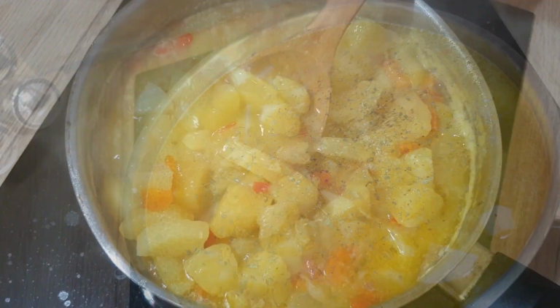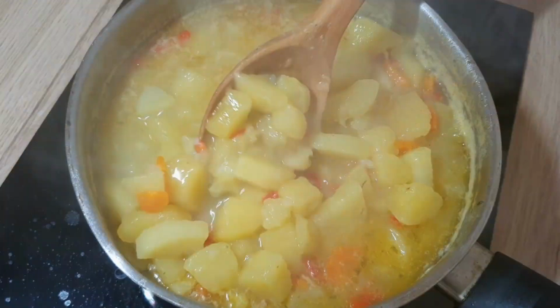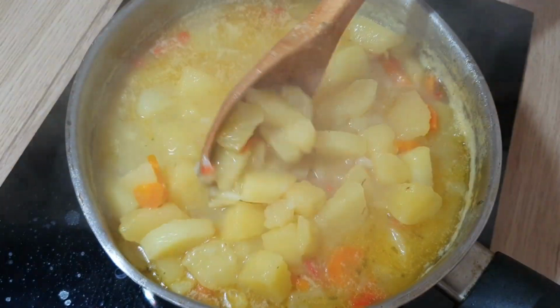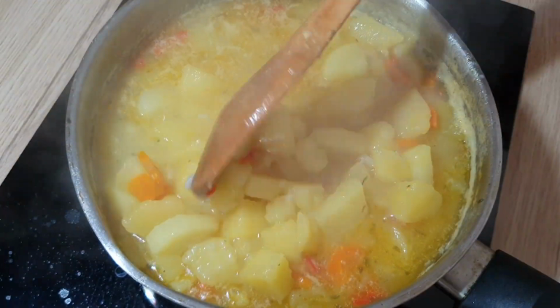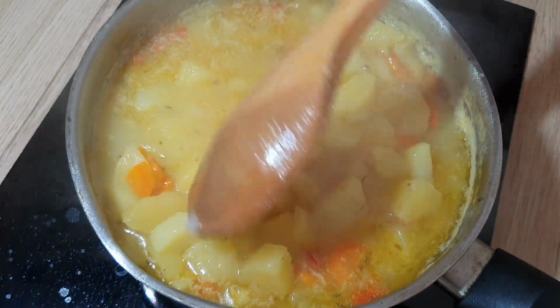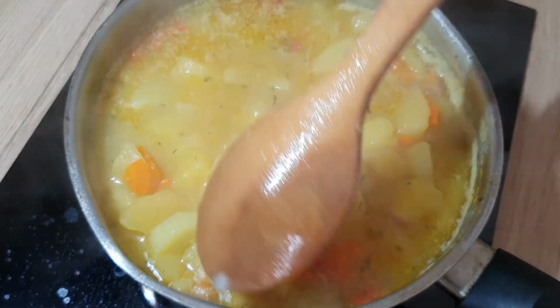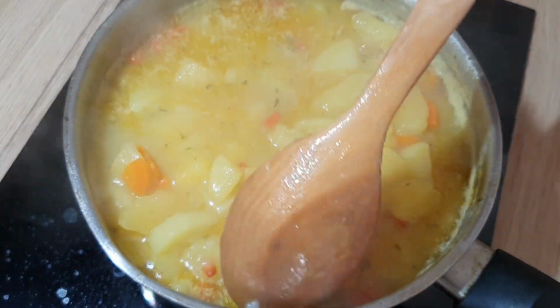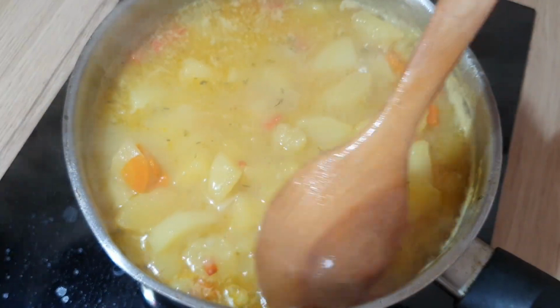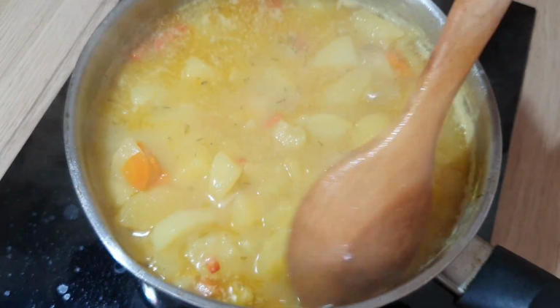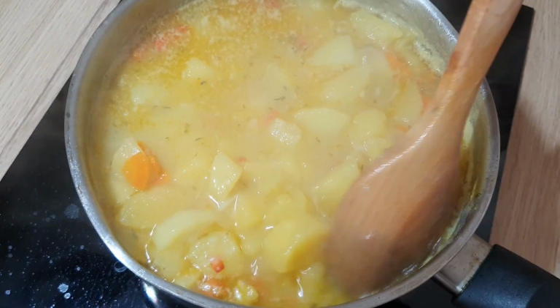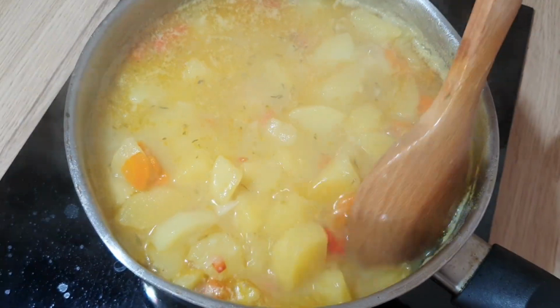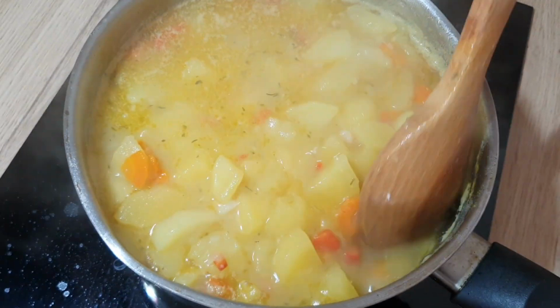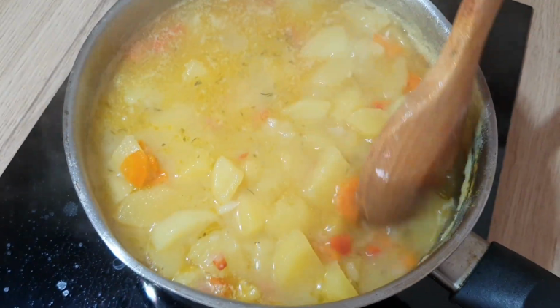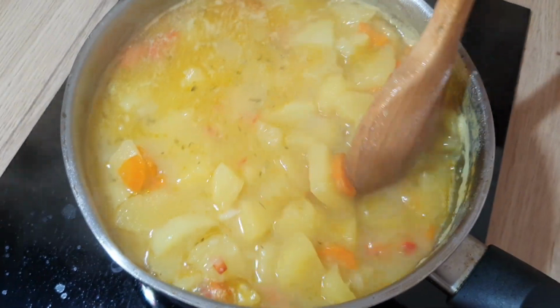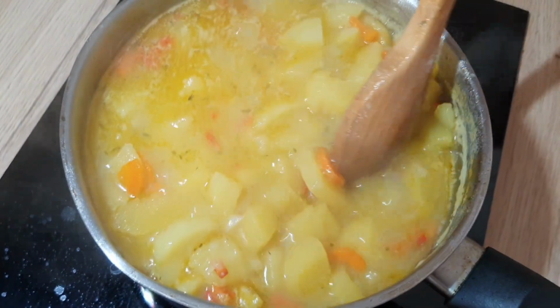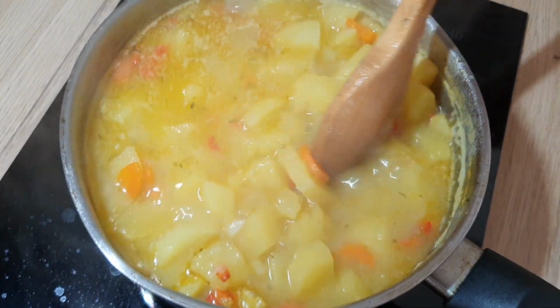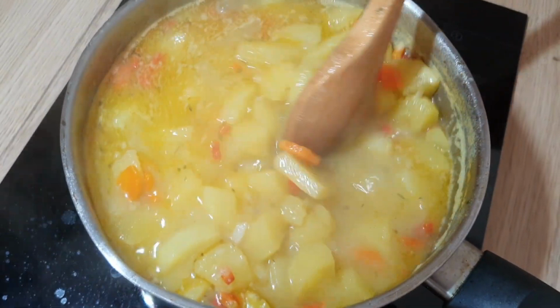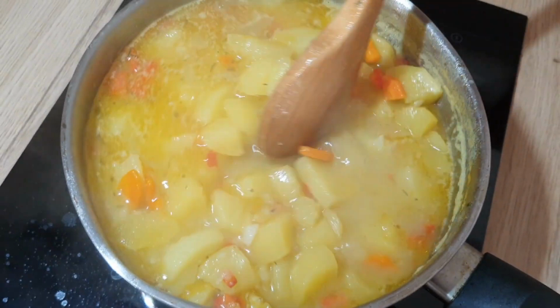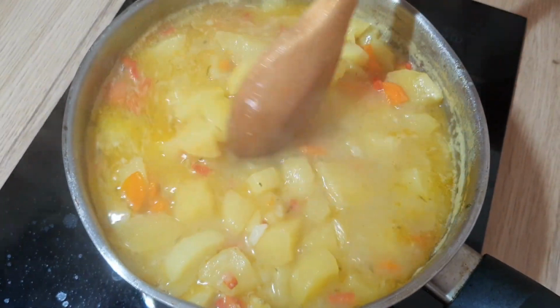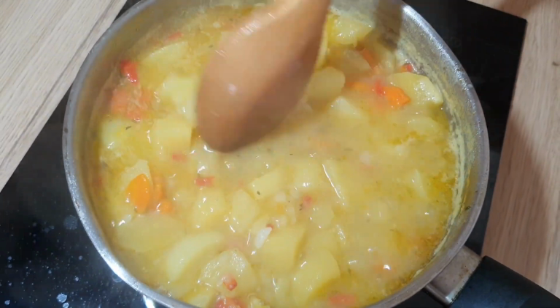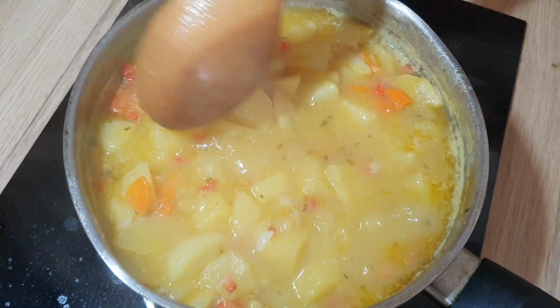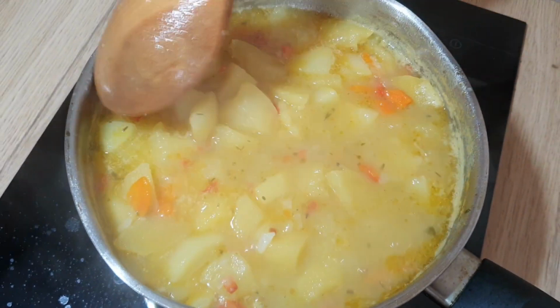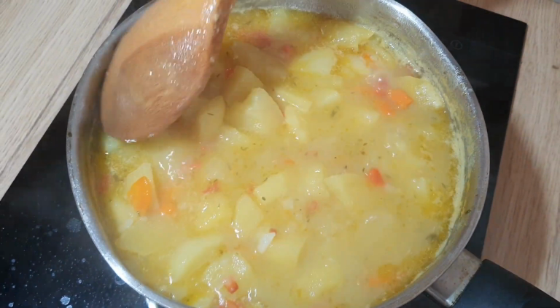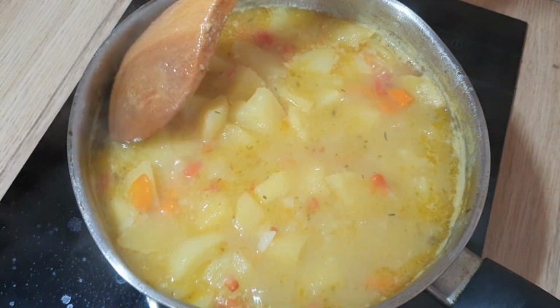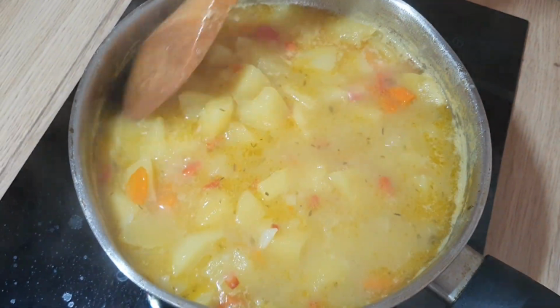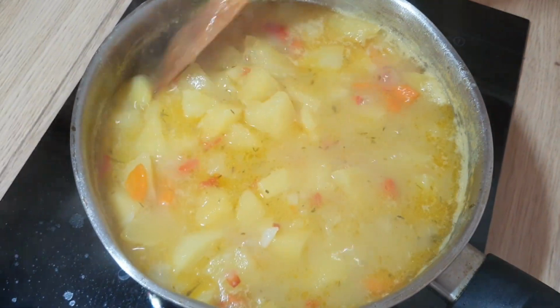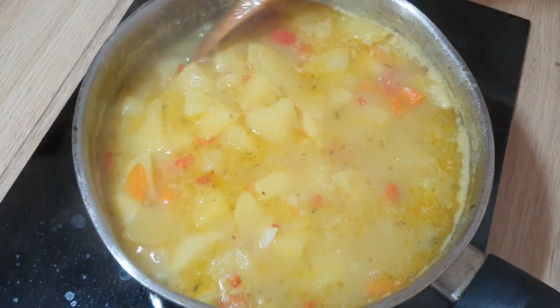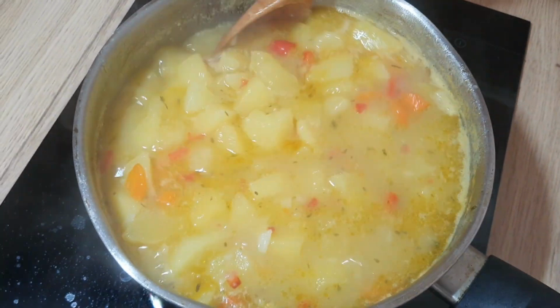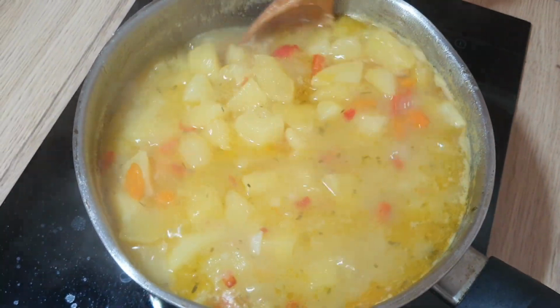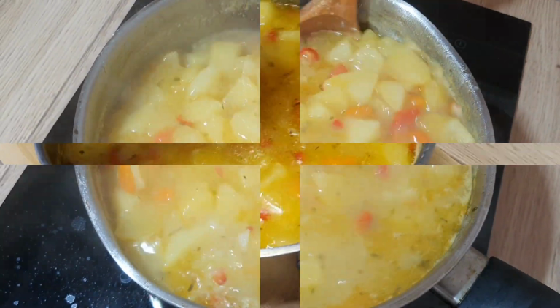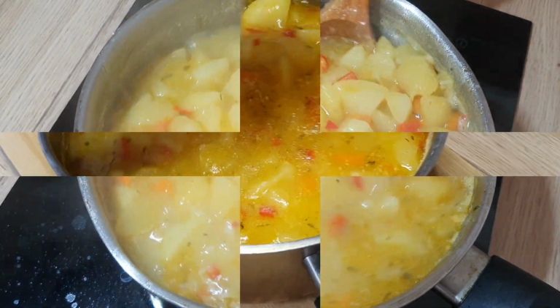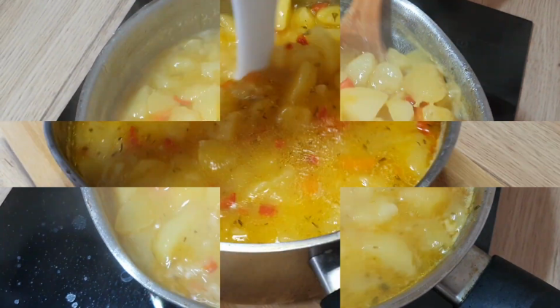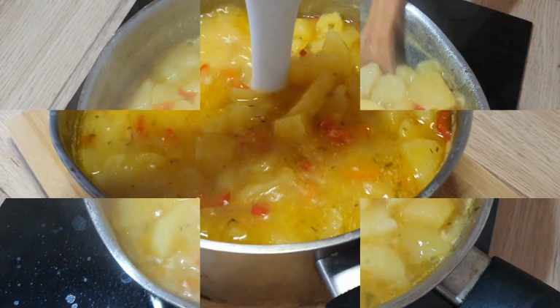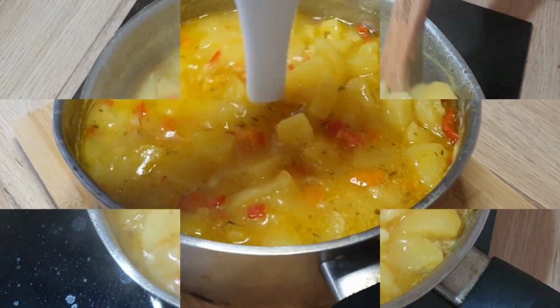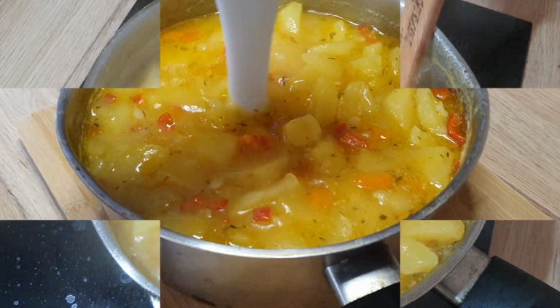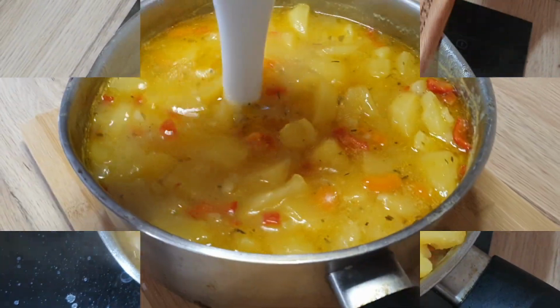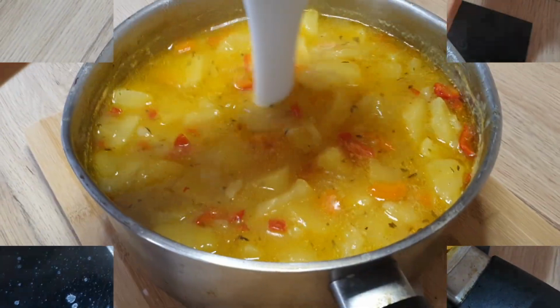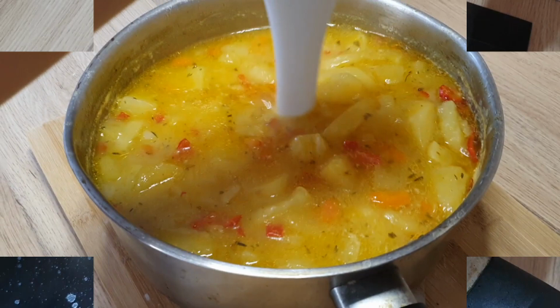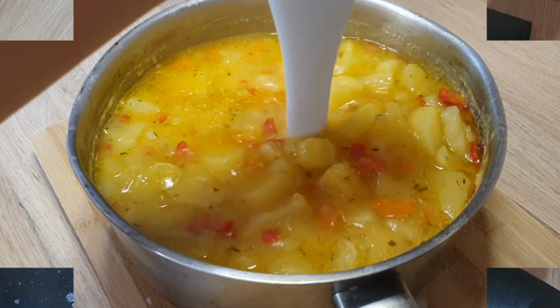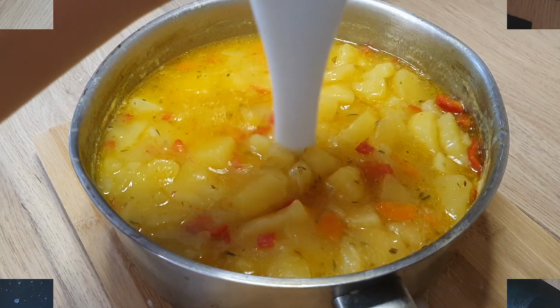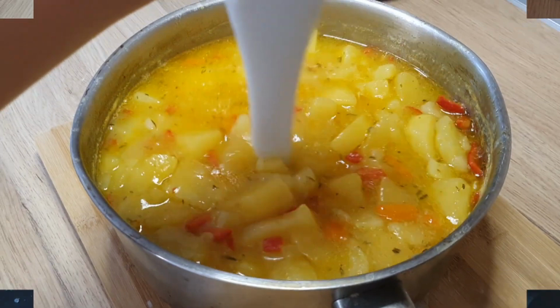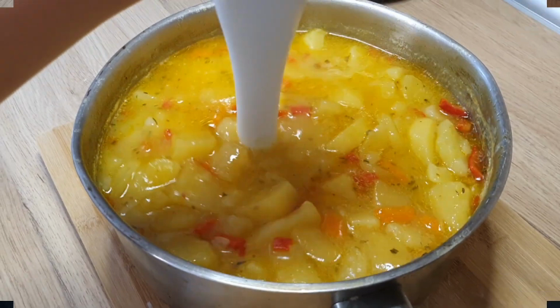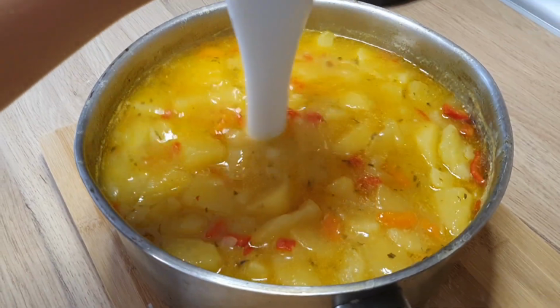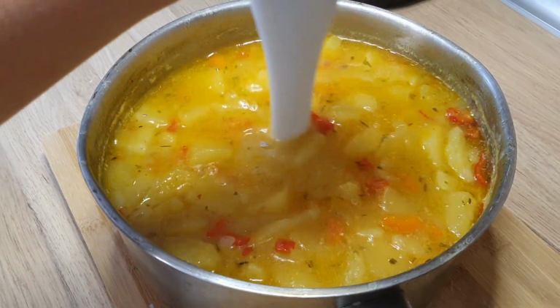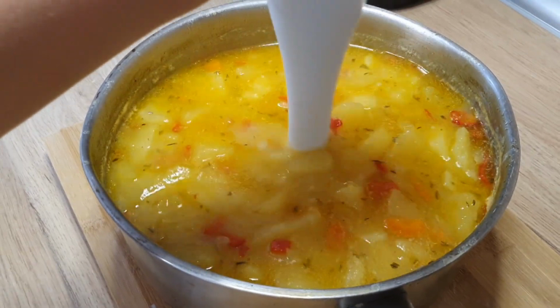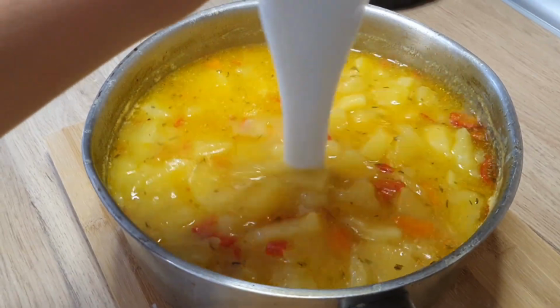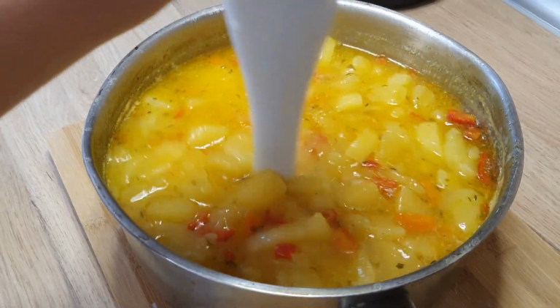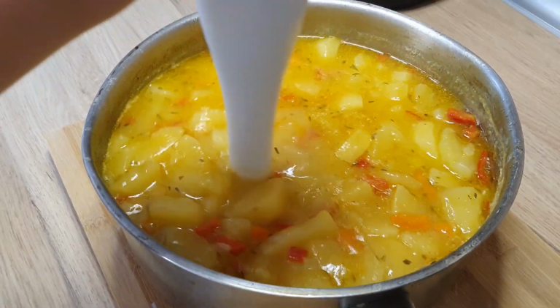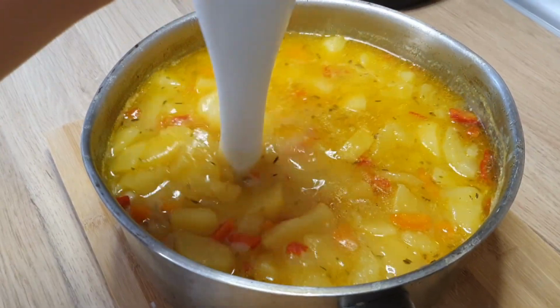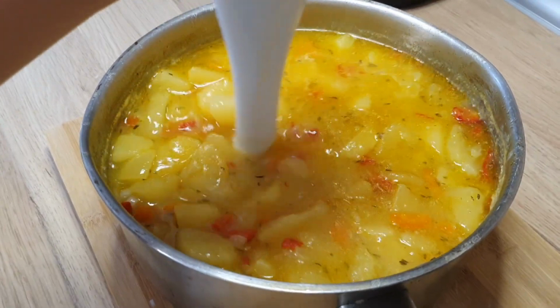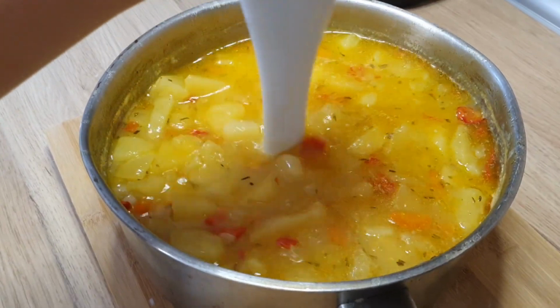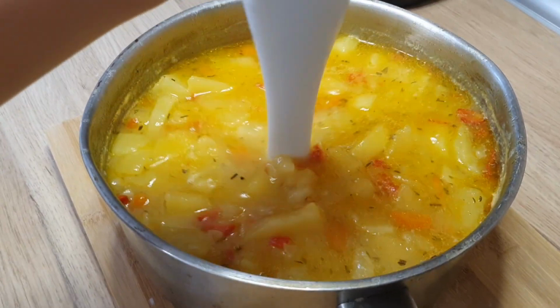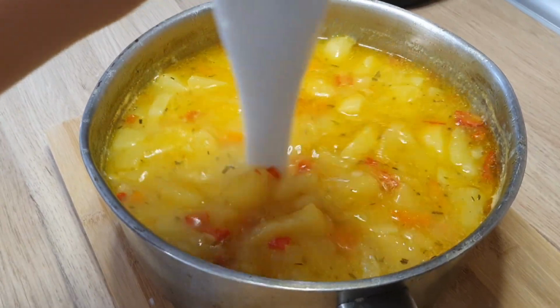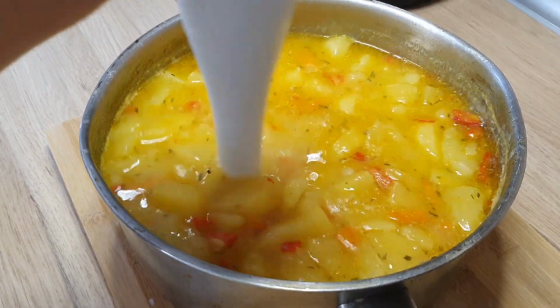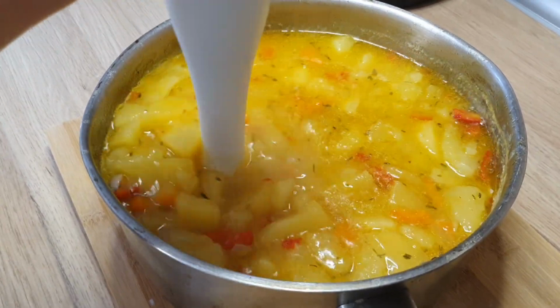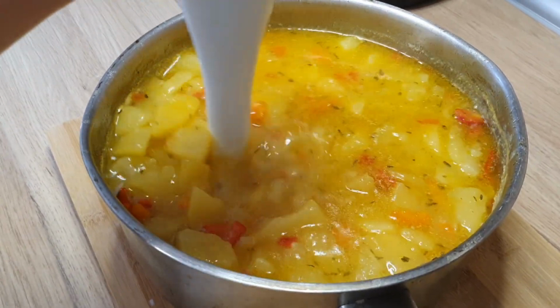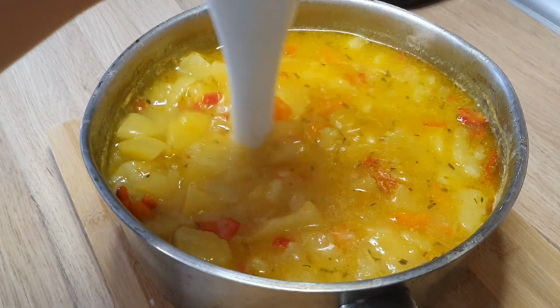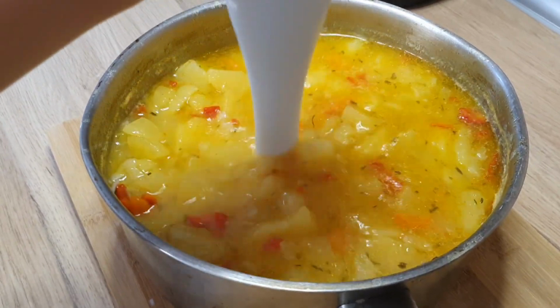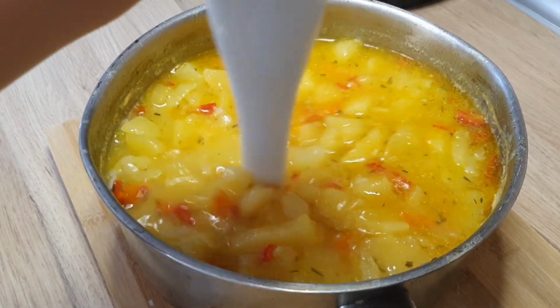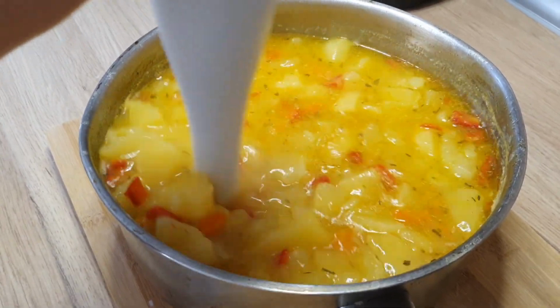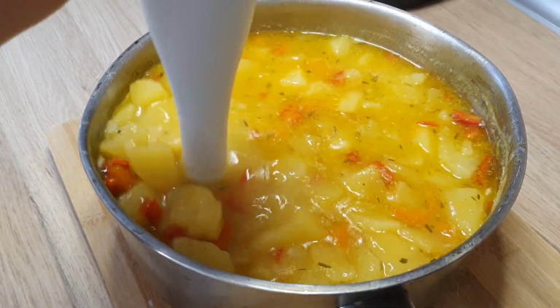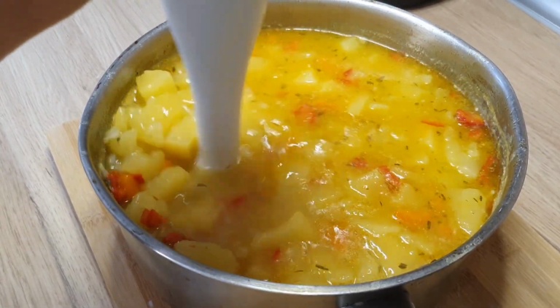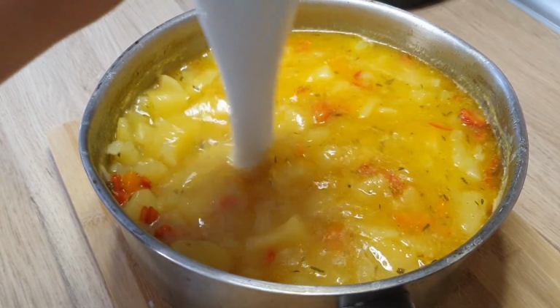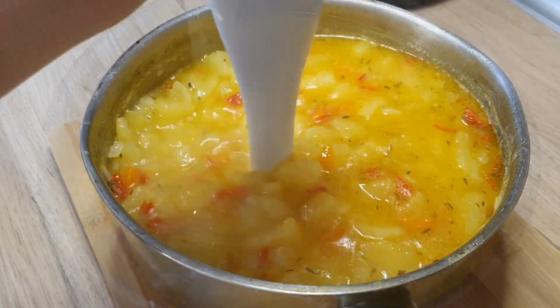Leave the soup to boil for about 30 minutes, then purée the soup until it is smooth.